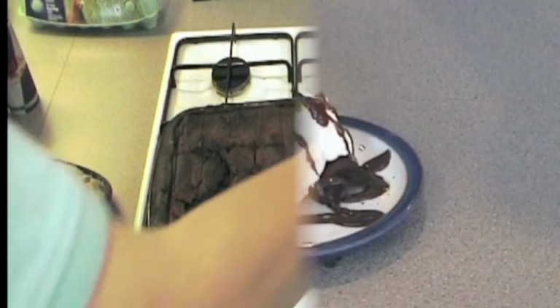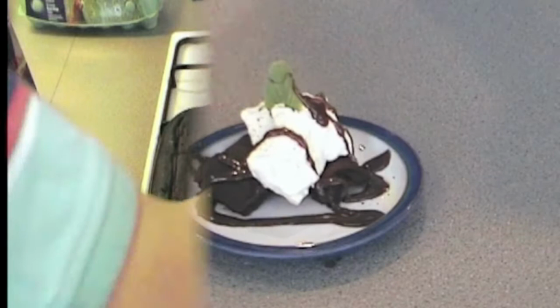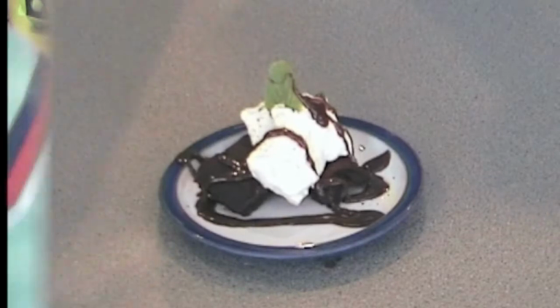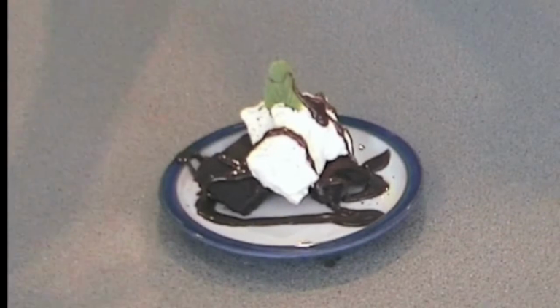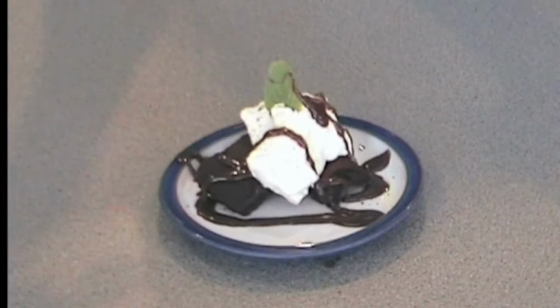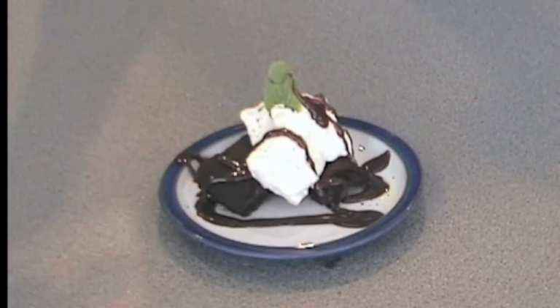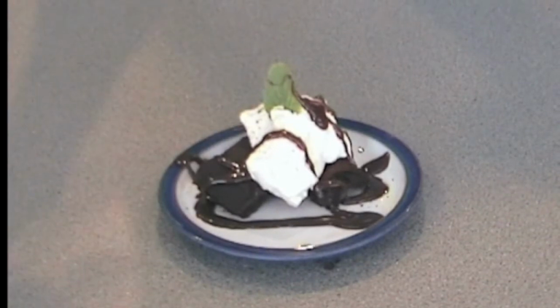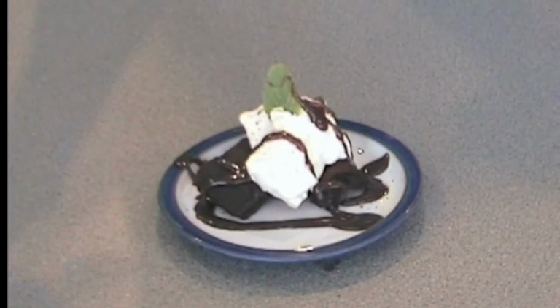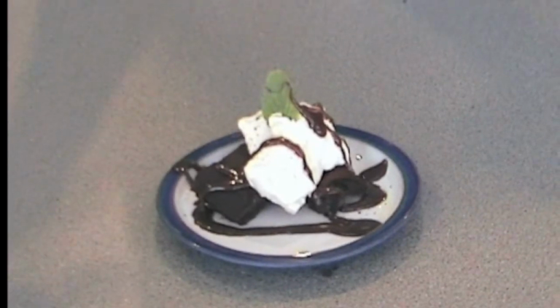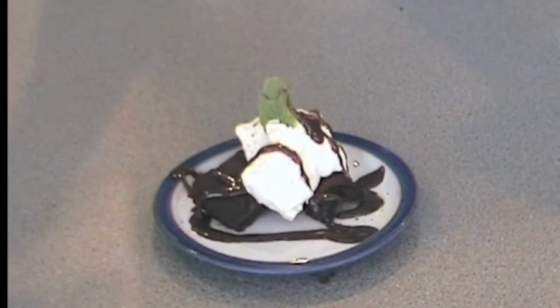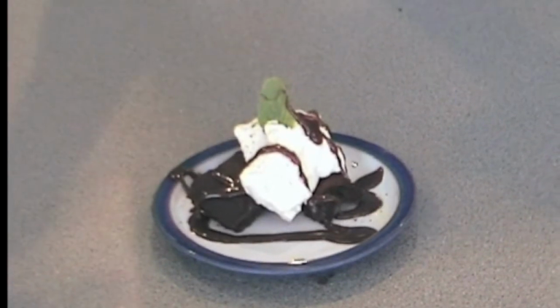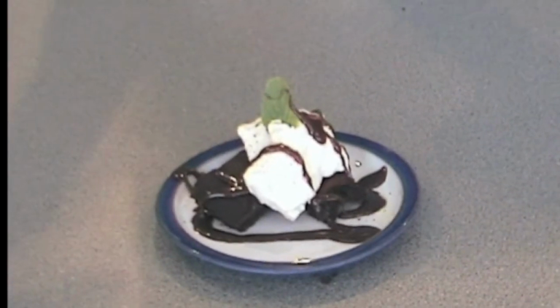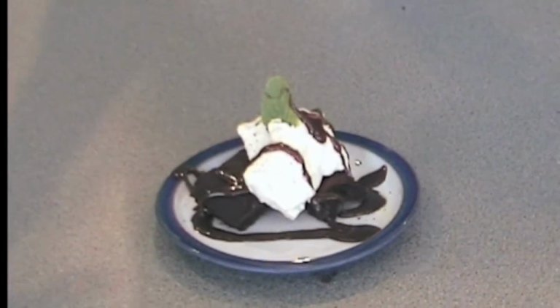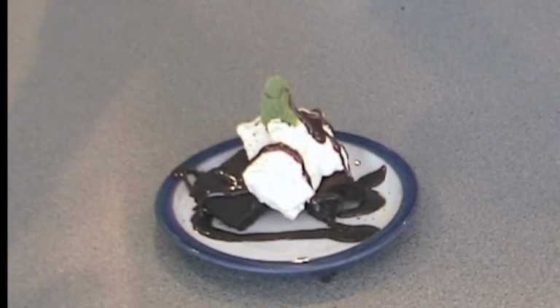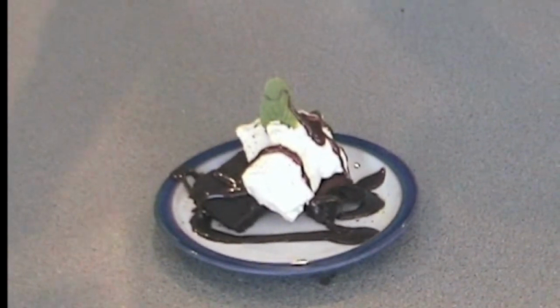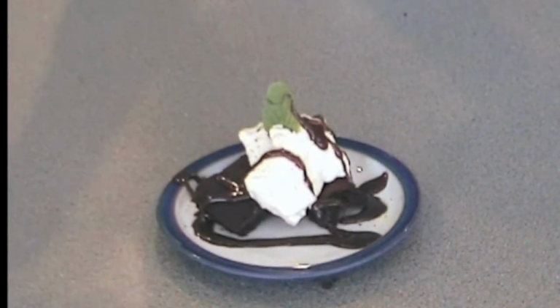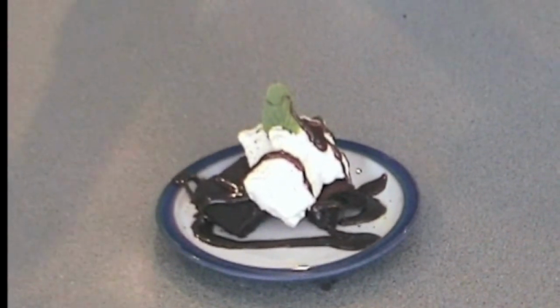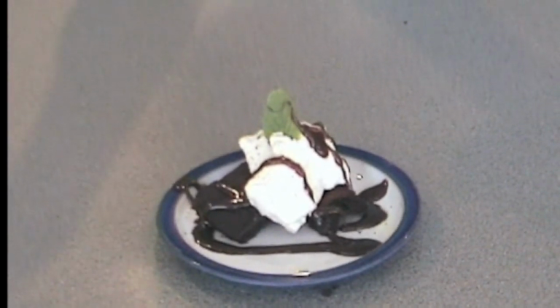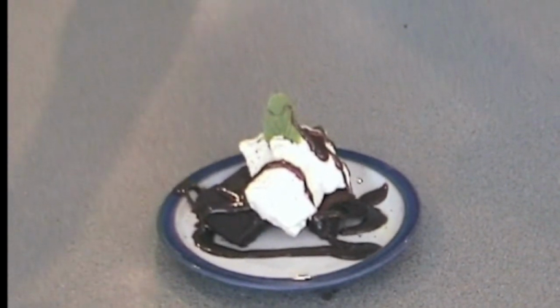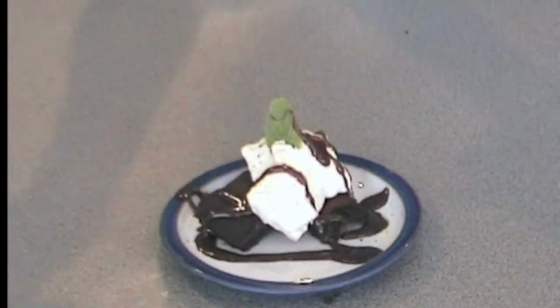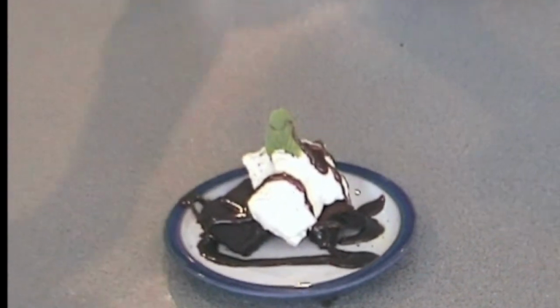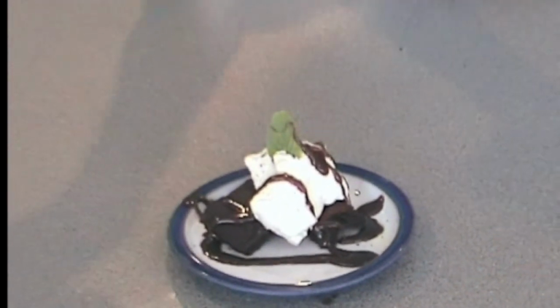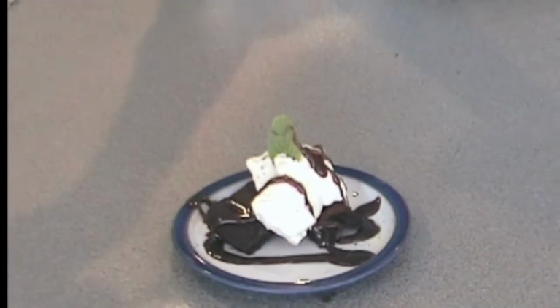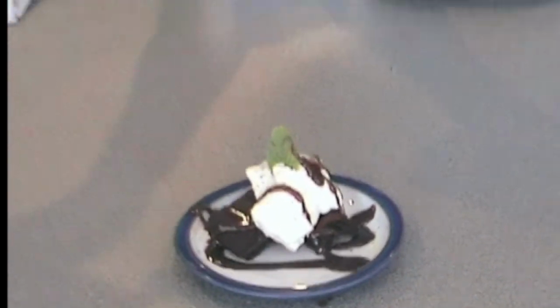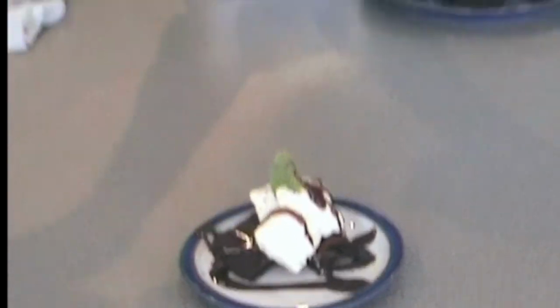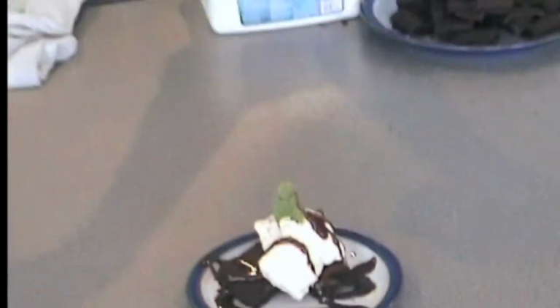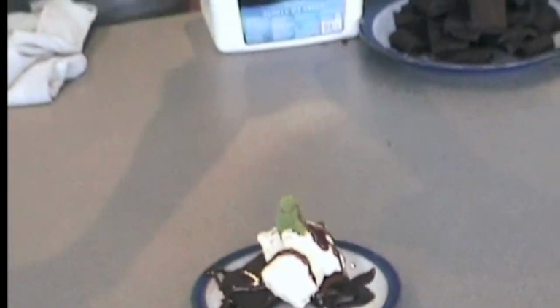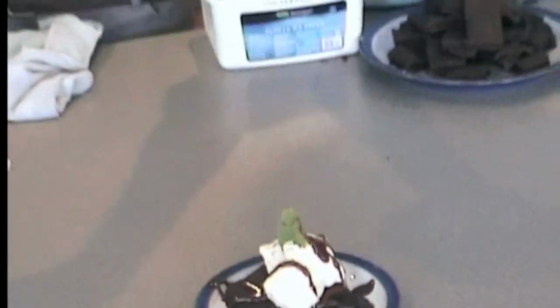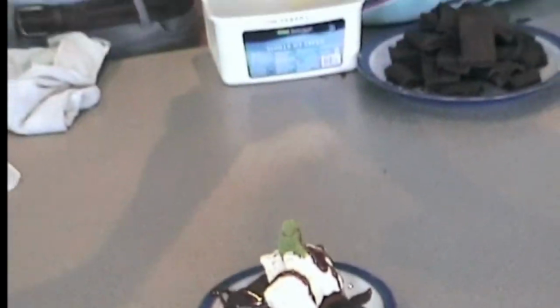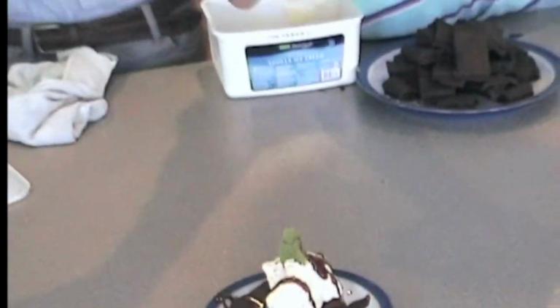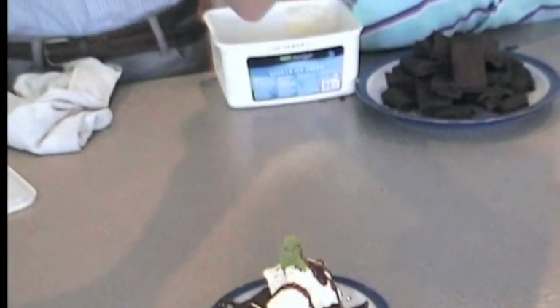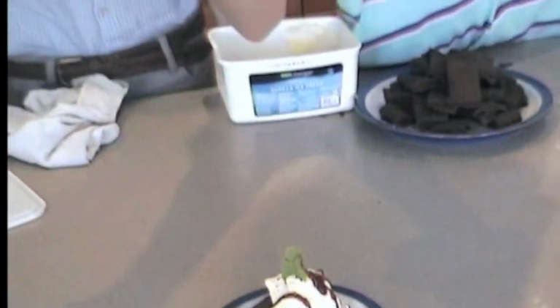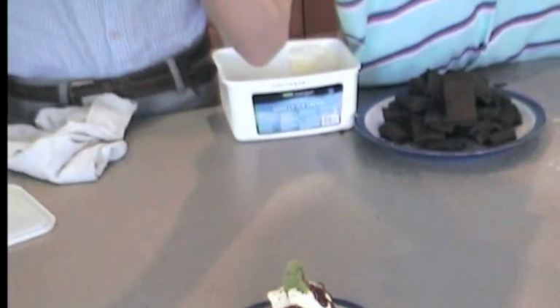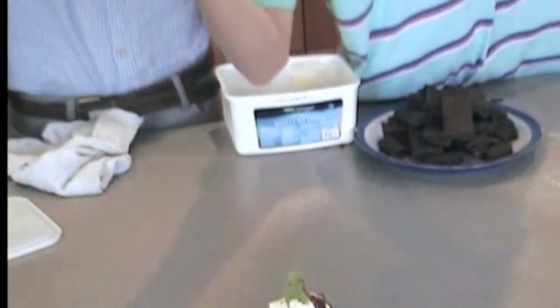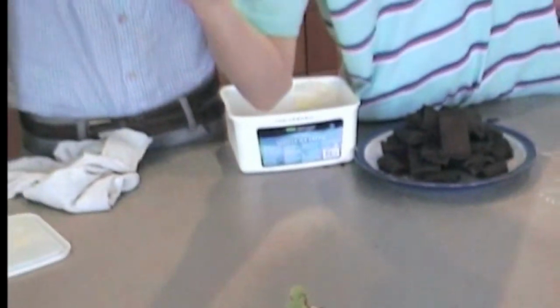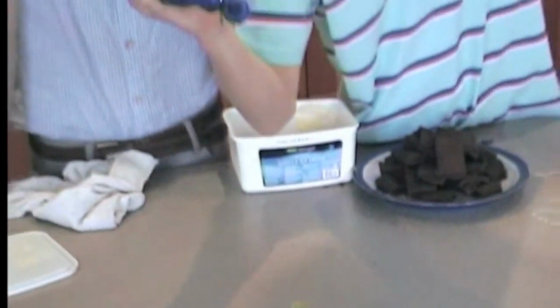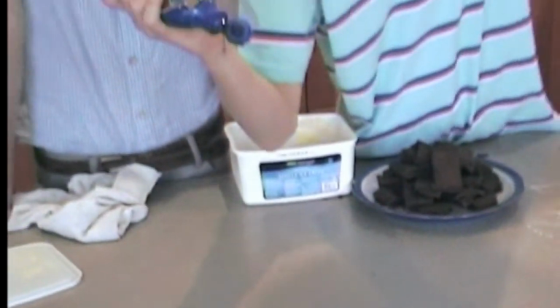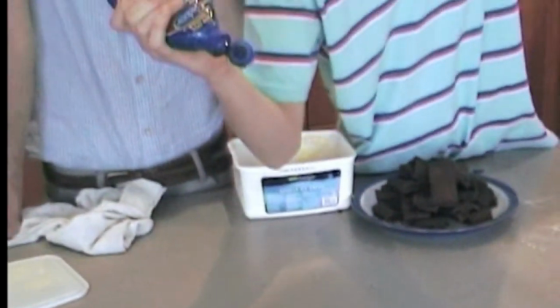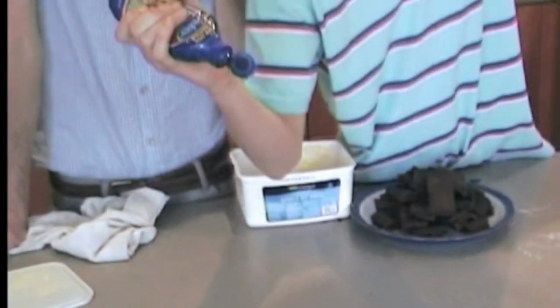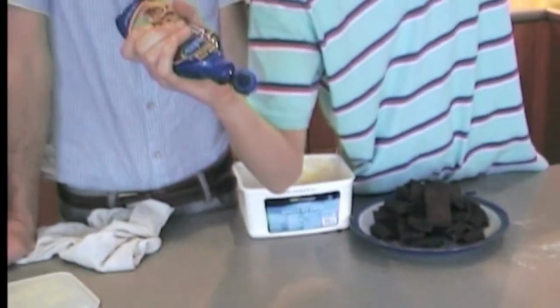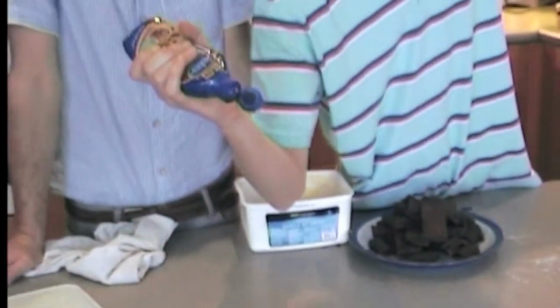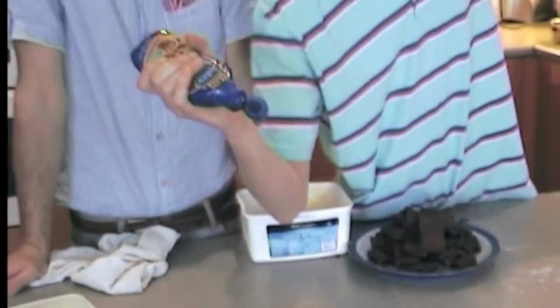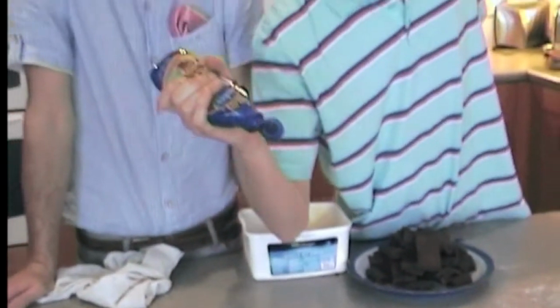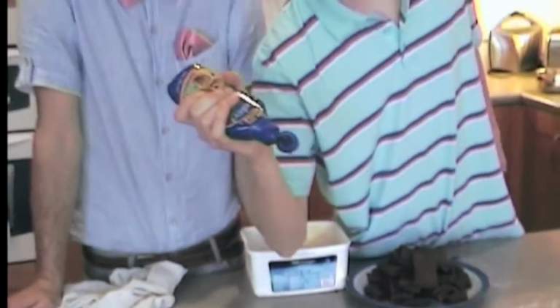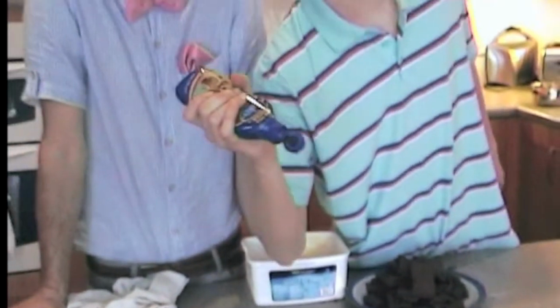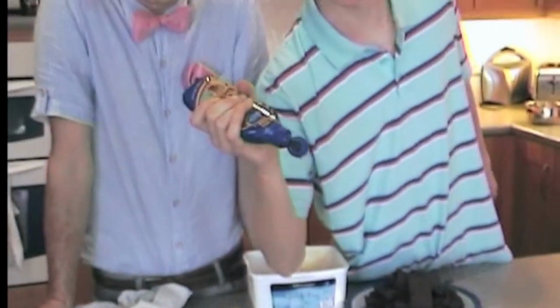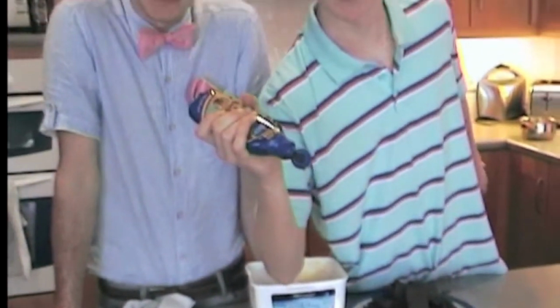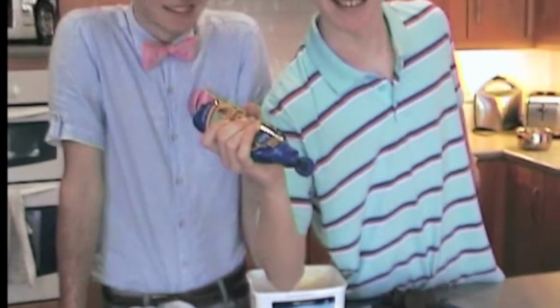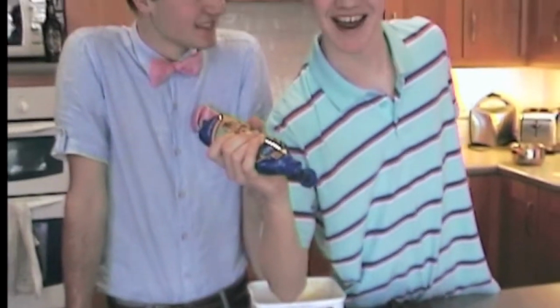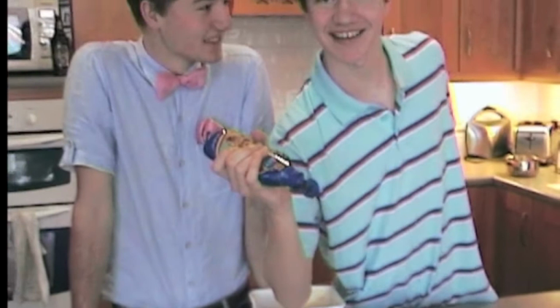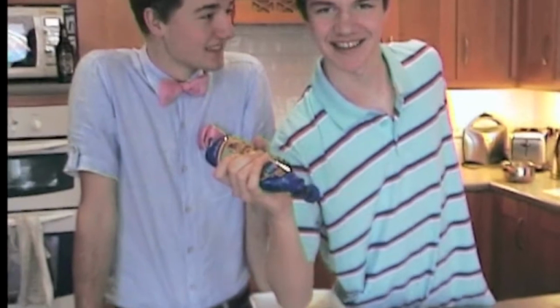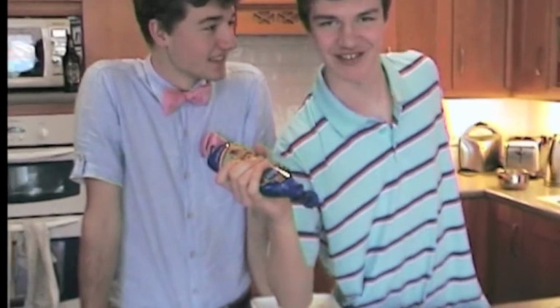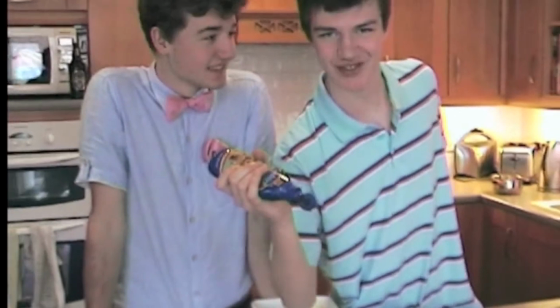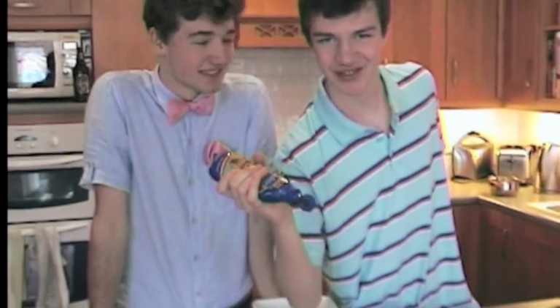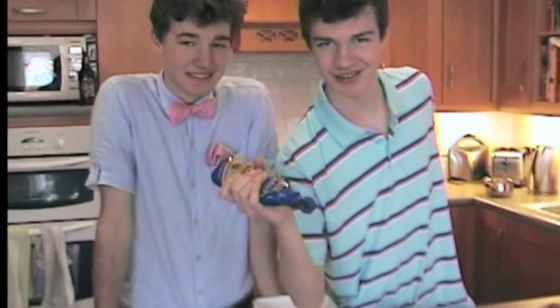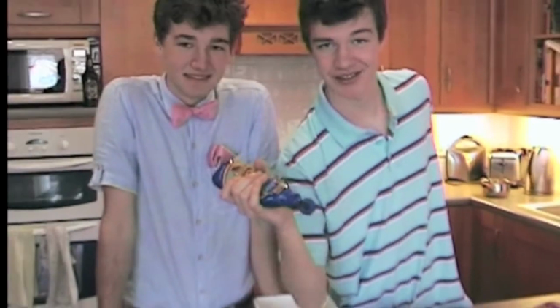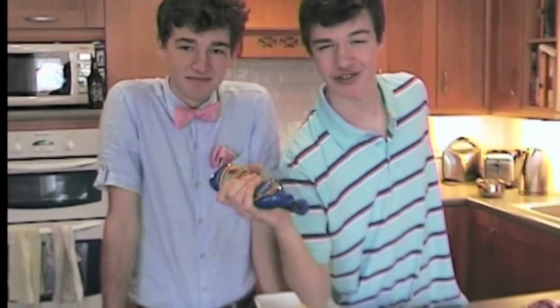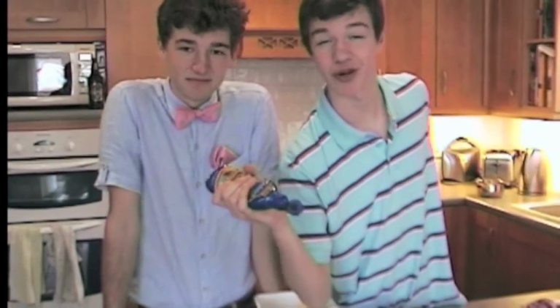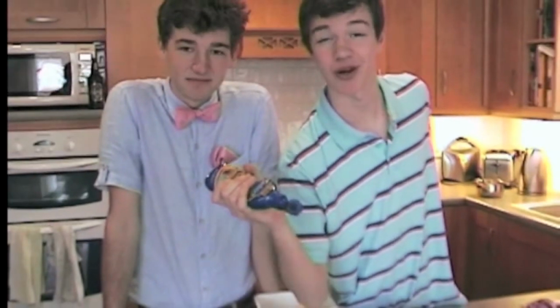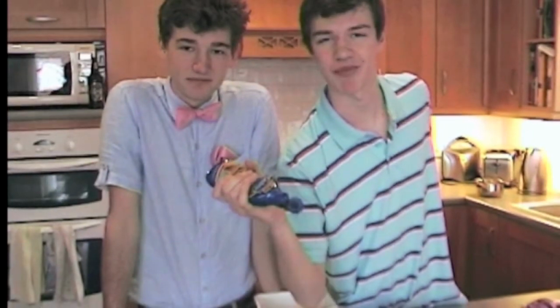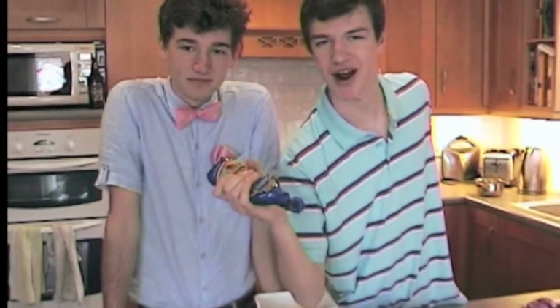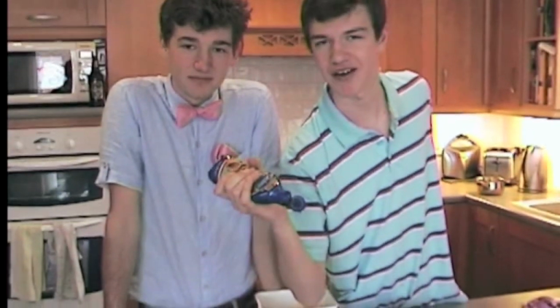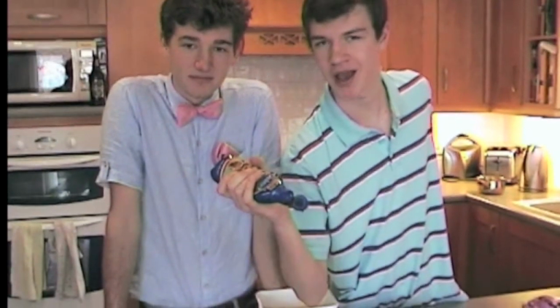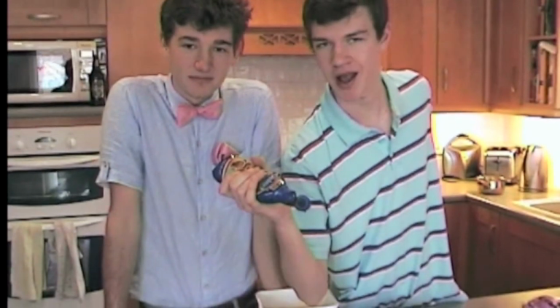This isn't just any chocolate brownie. This is a Ben Stanley's chocolate brownie.